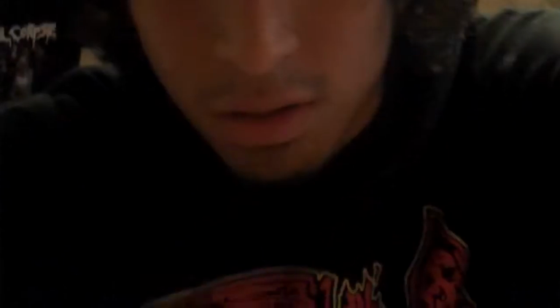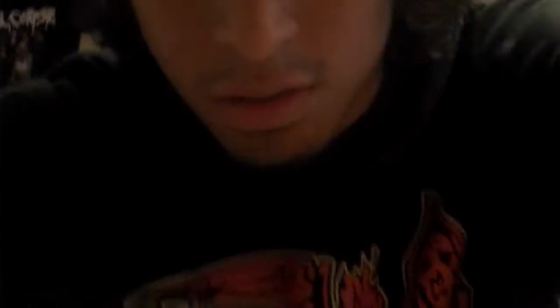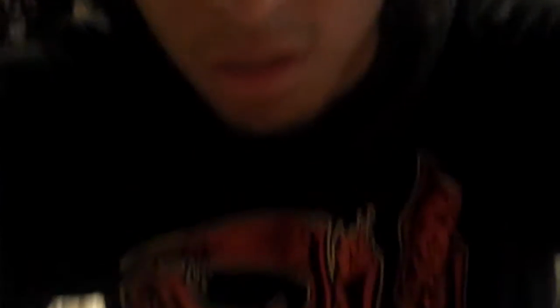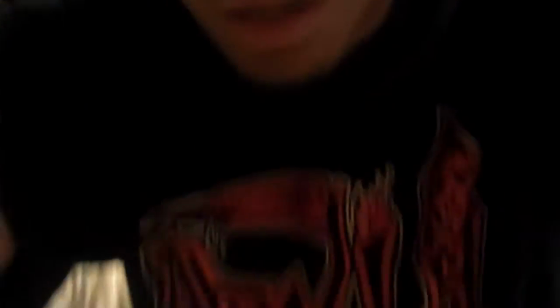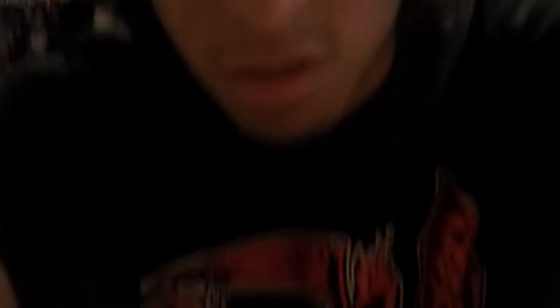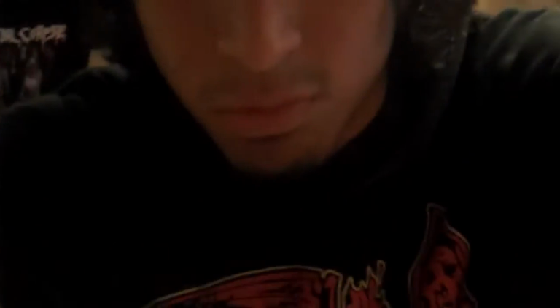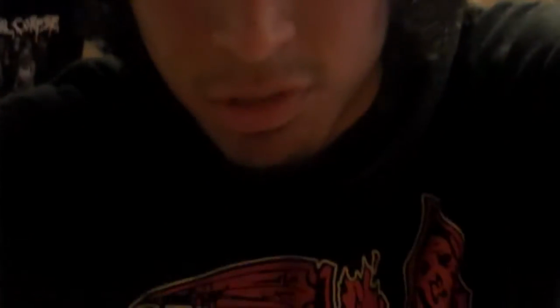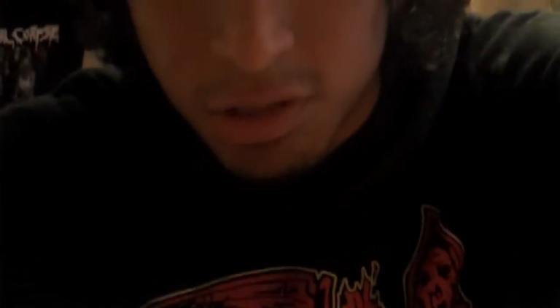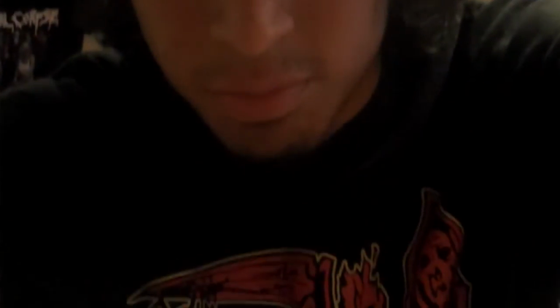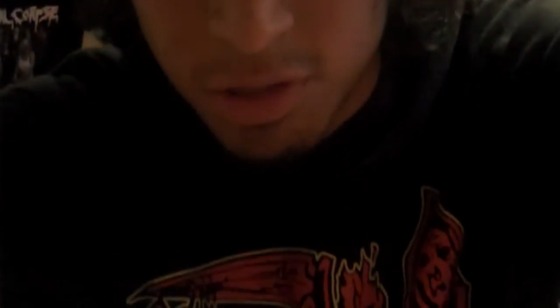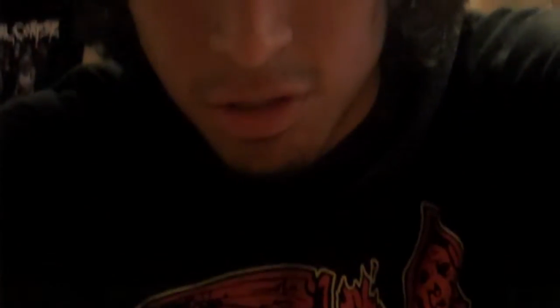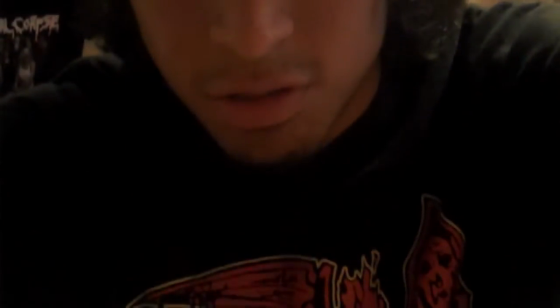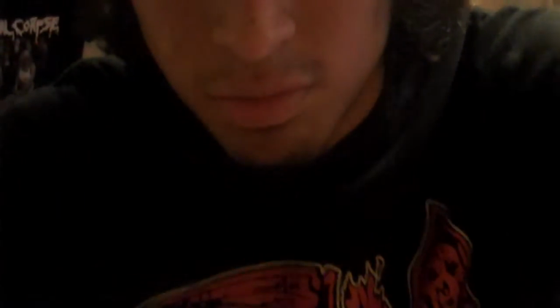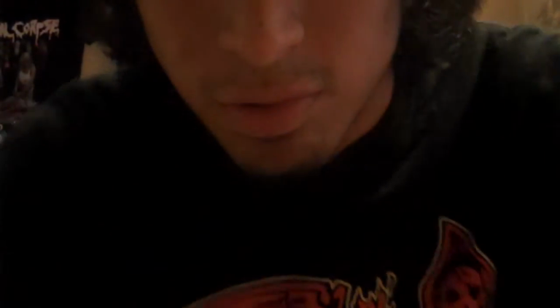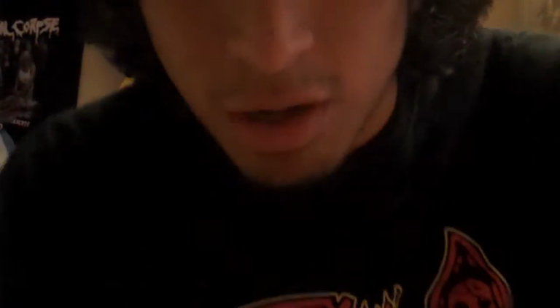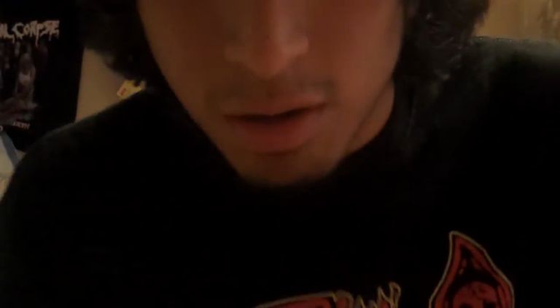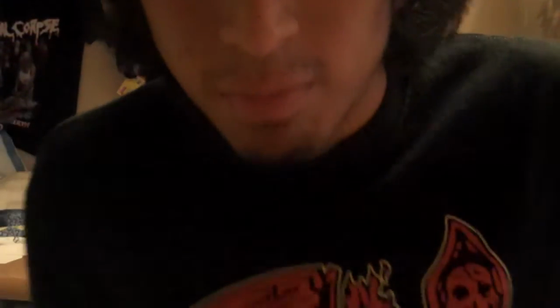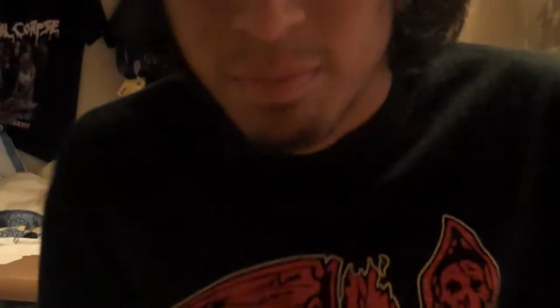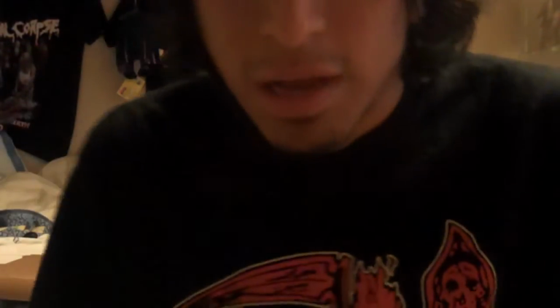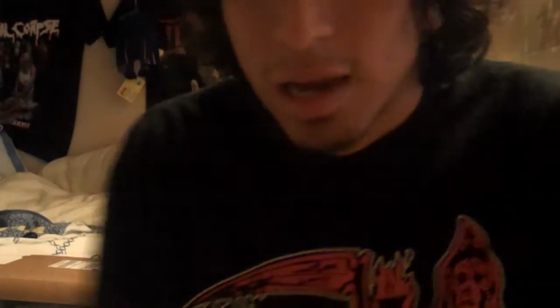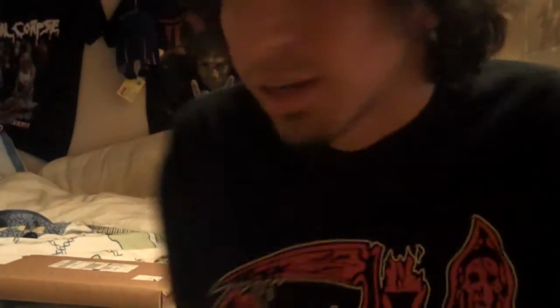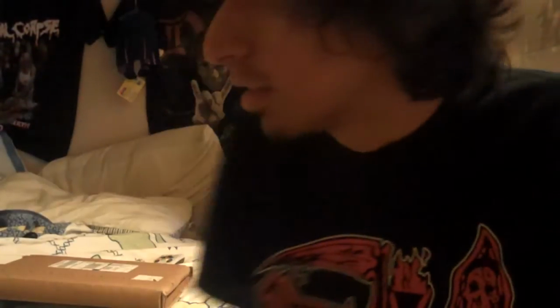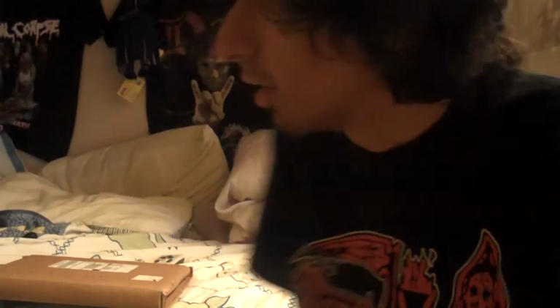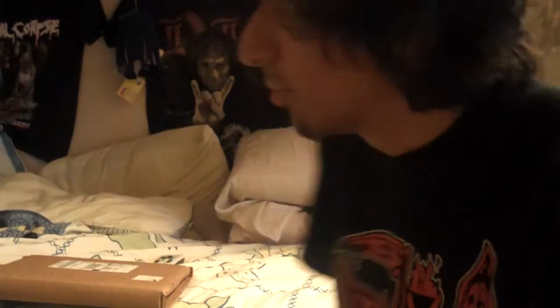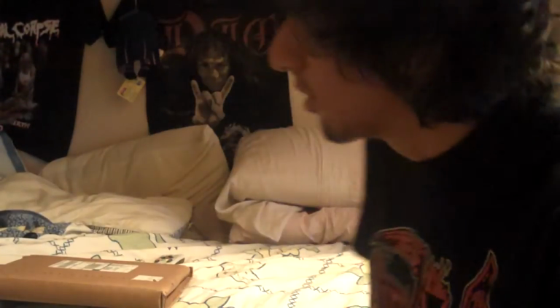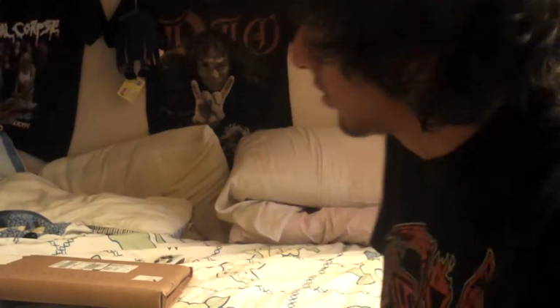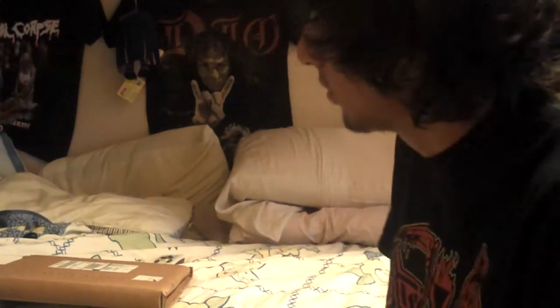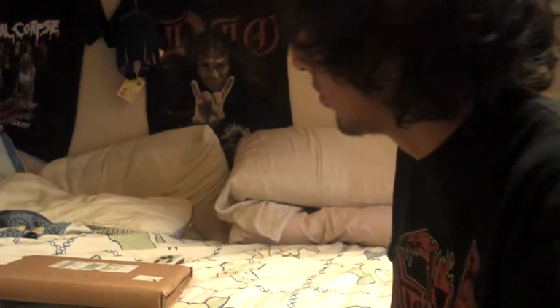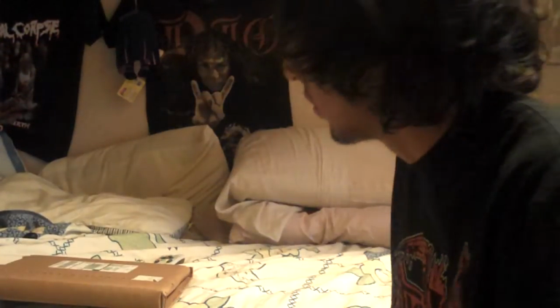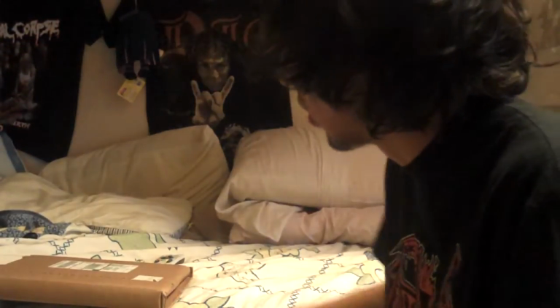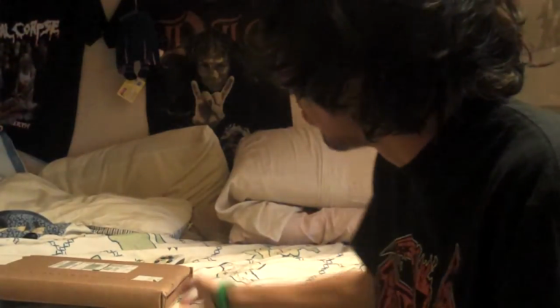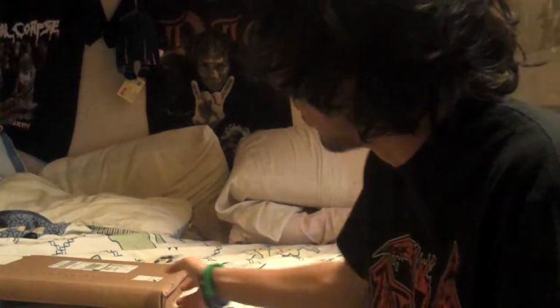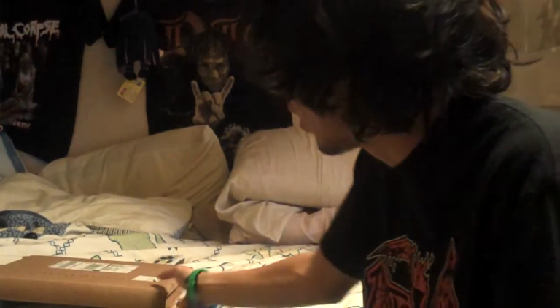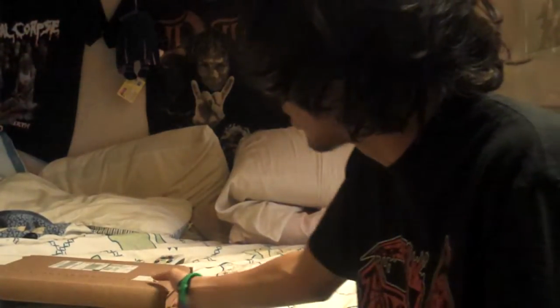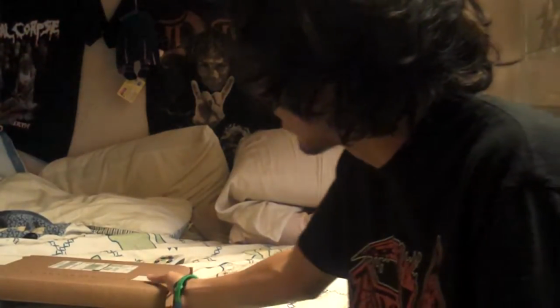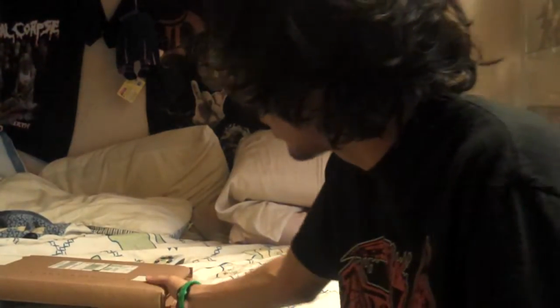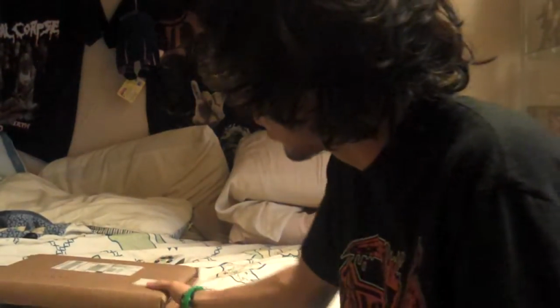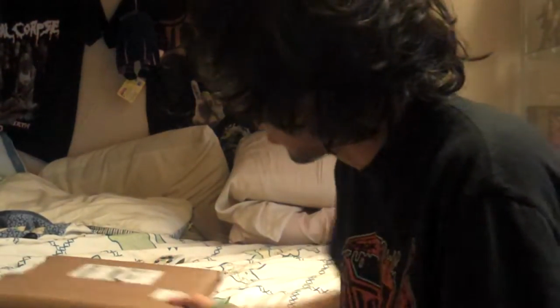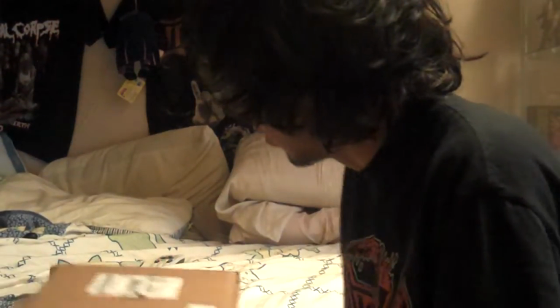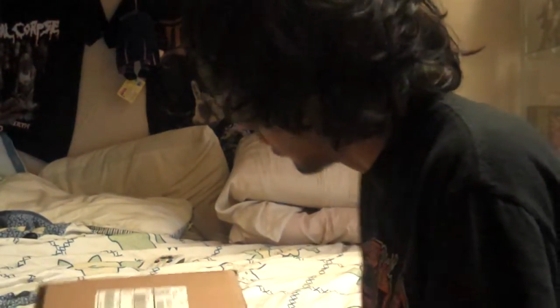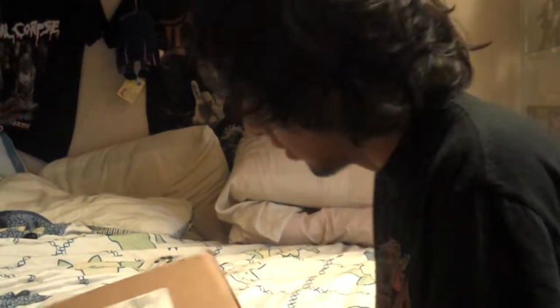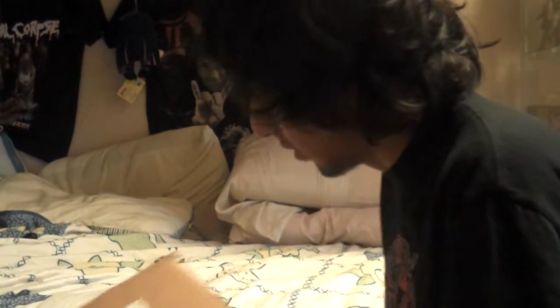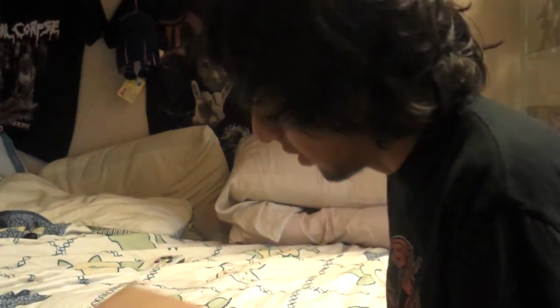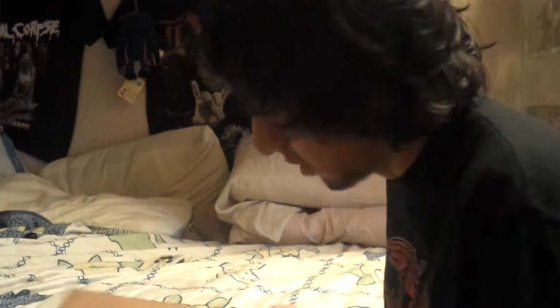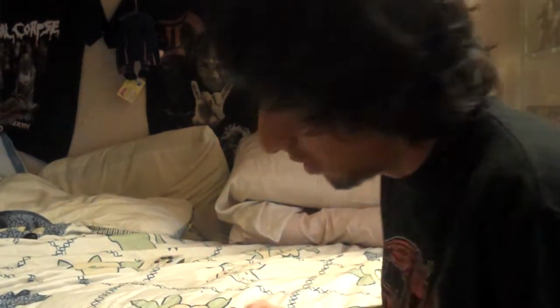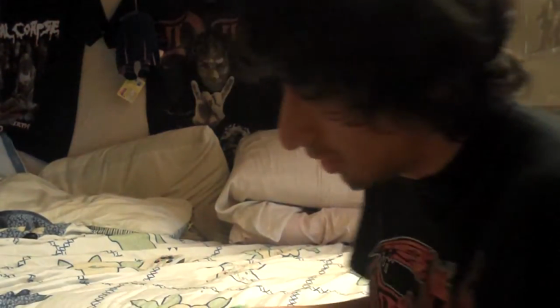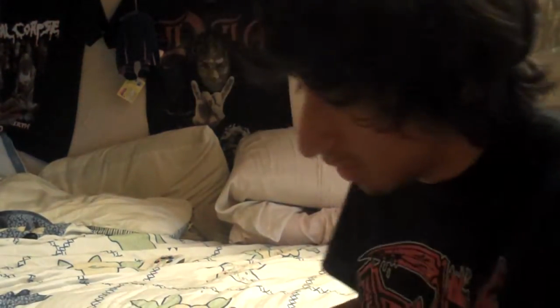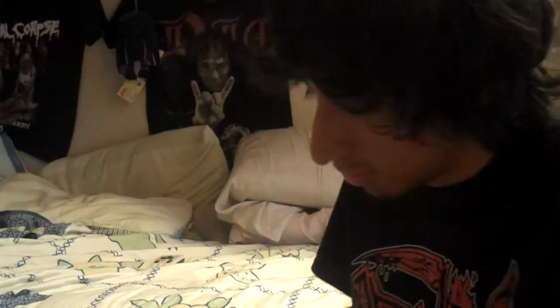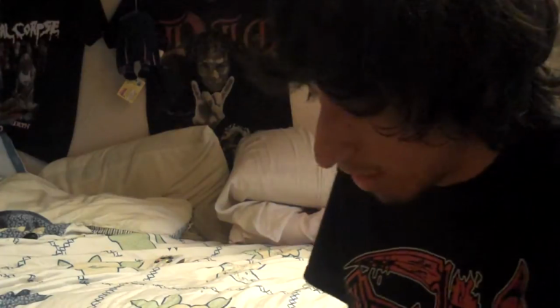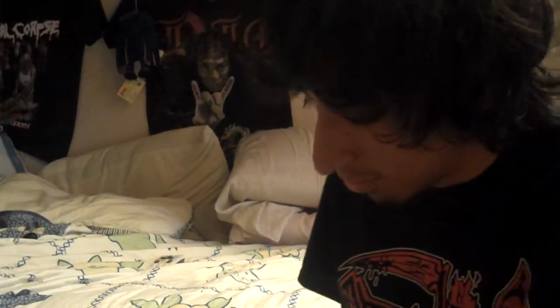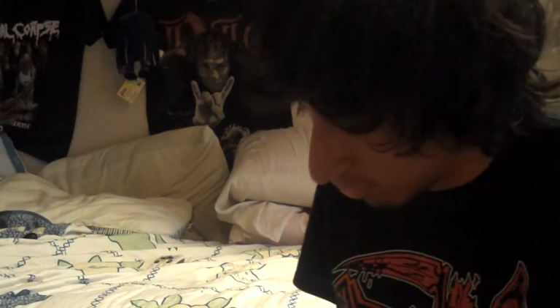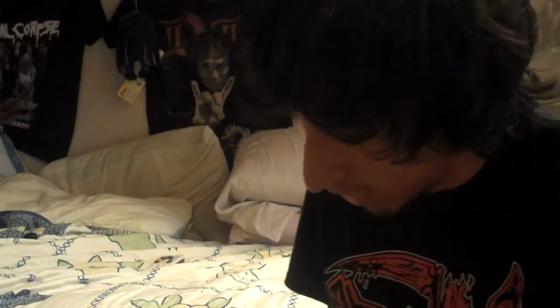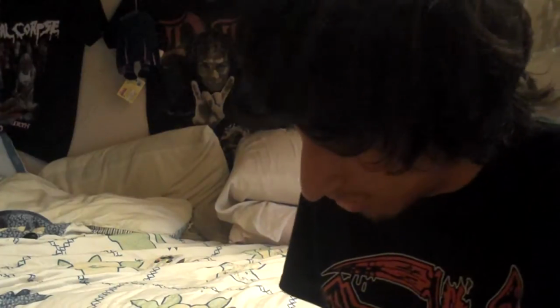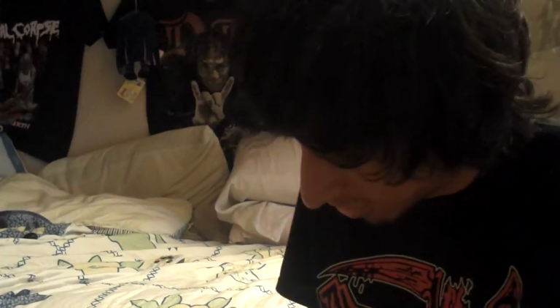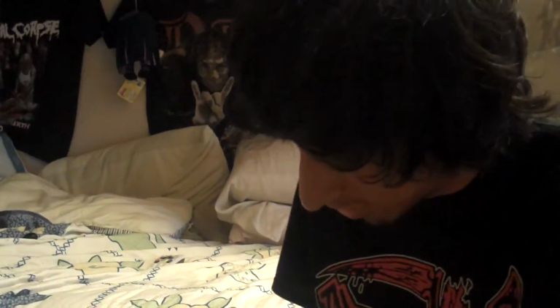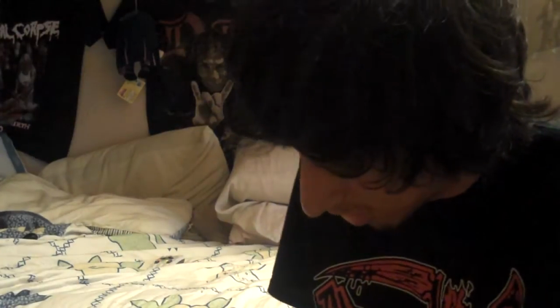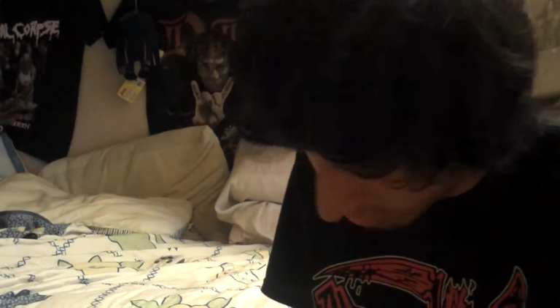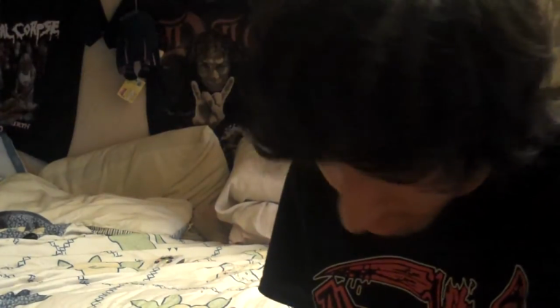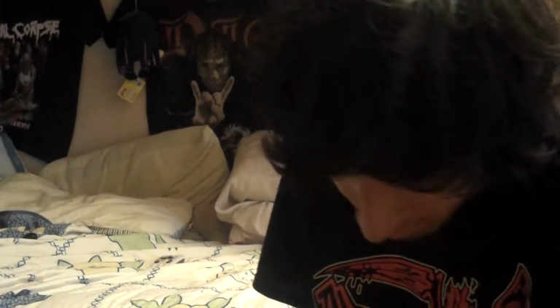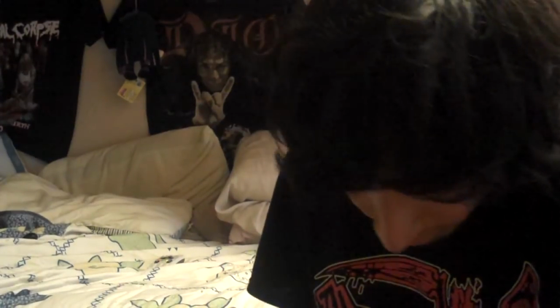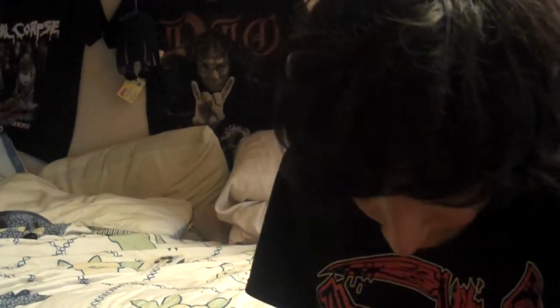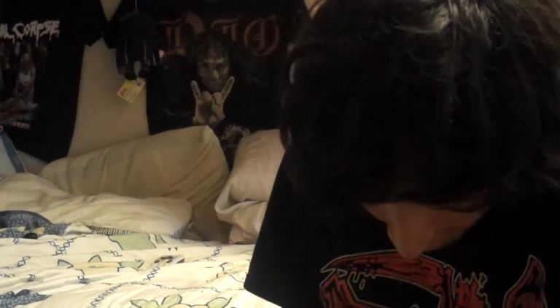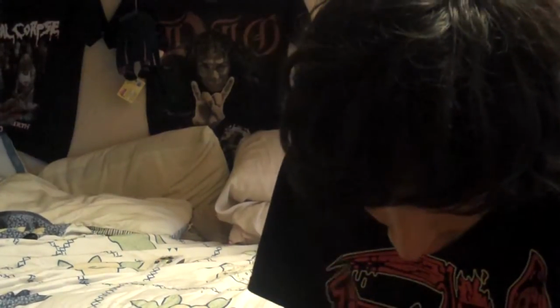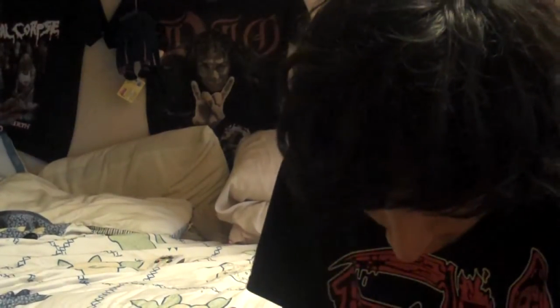Hi, what's up YouTube? I'm back and I'm here to do an unboxing on this bad boy that just came in the mail.